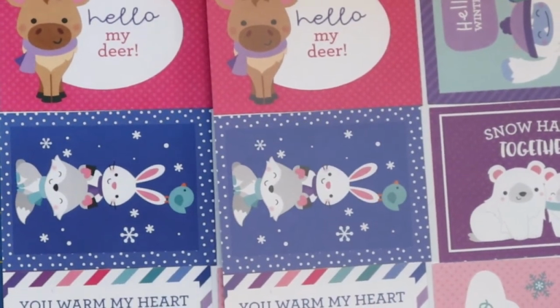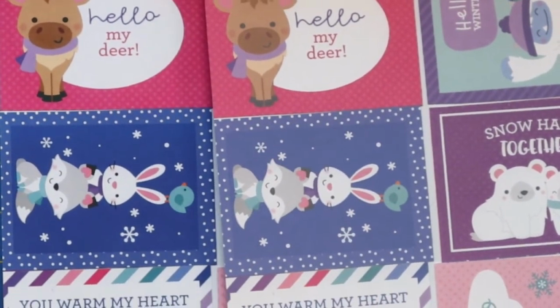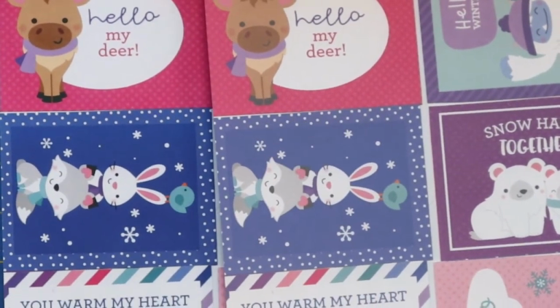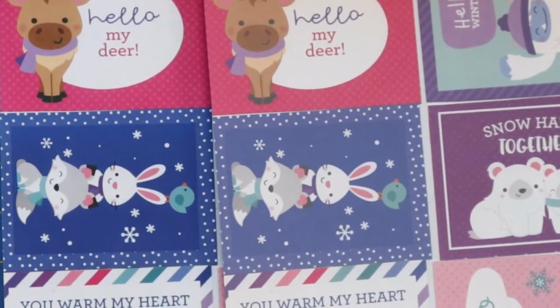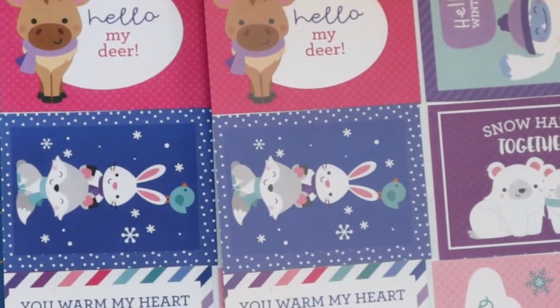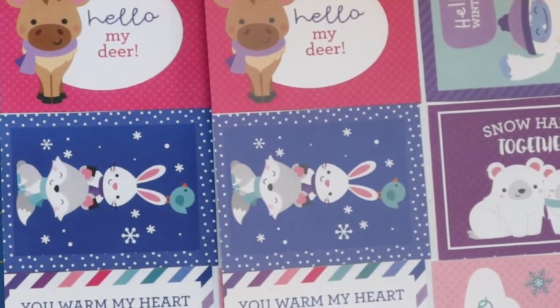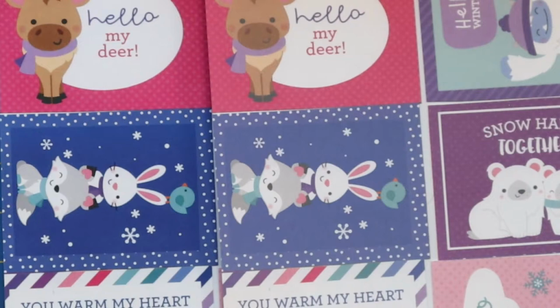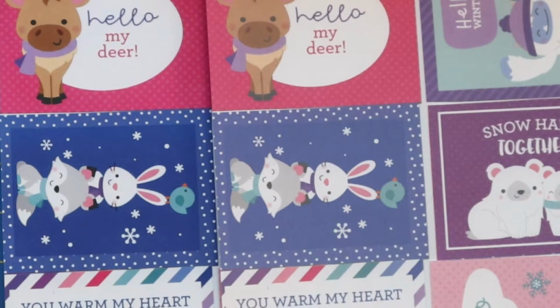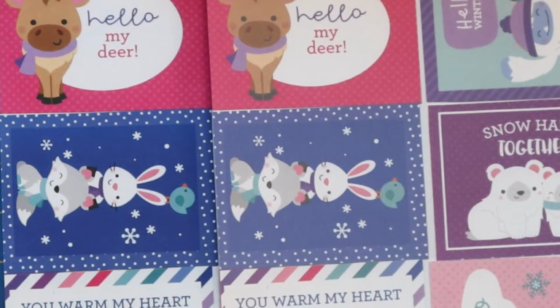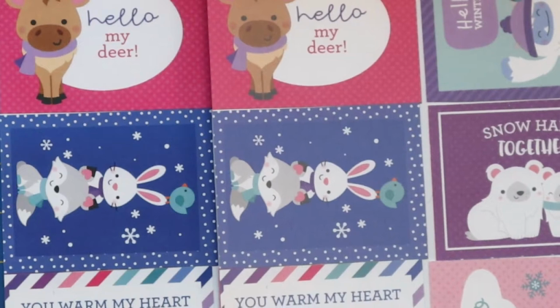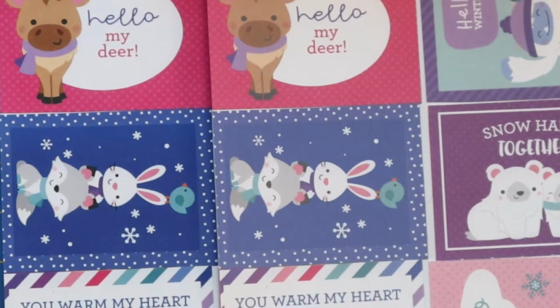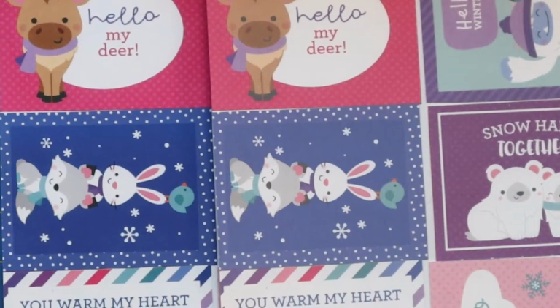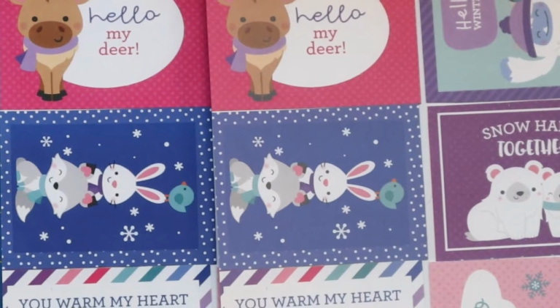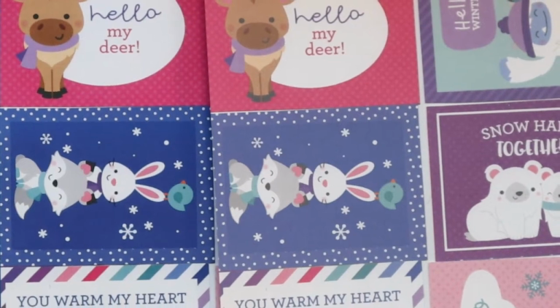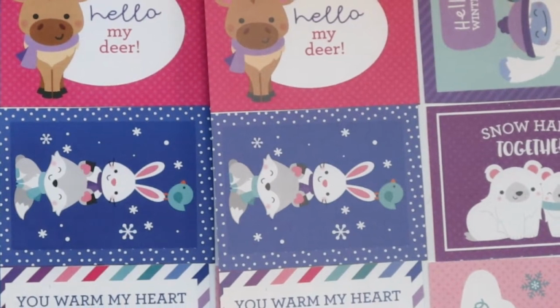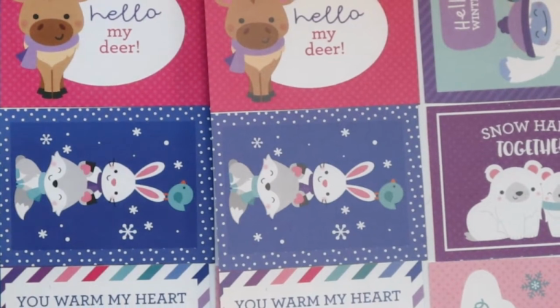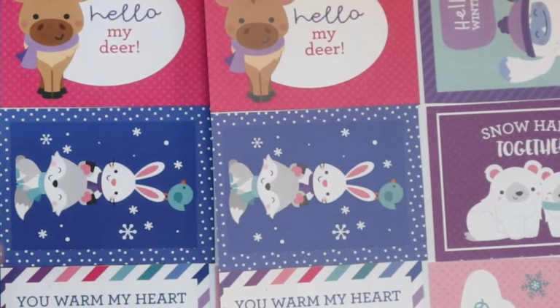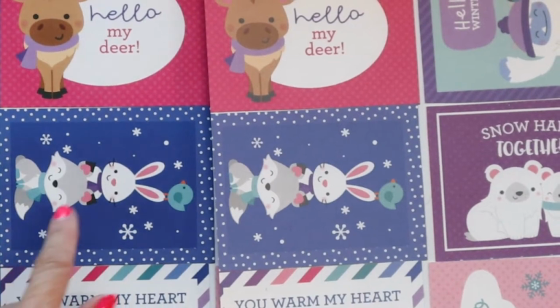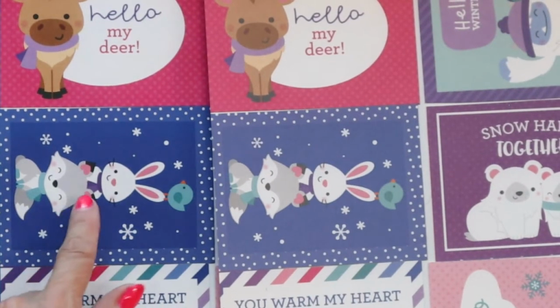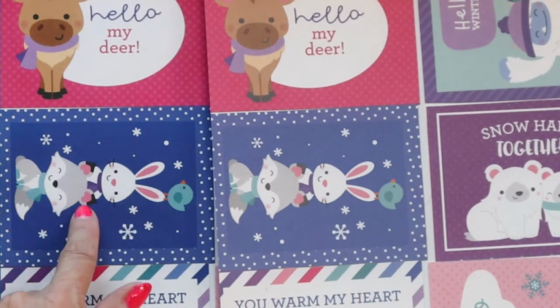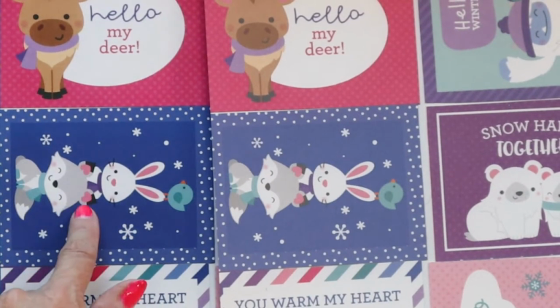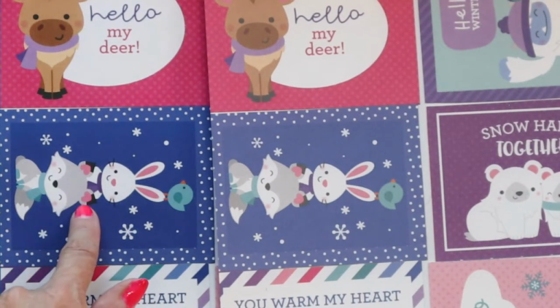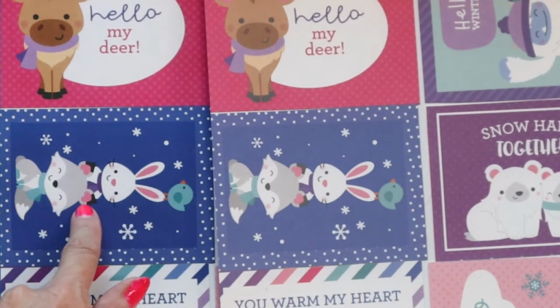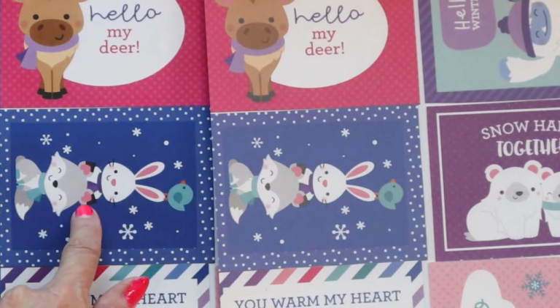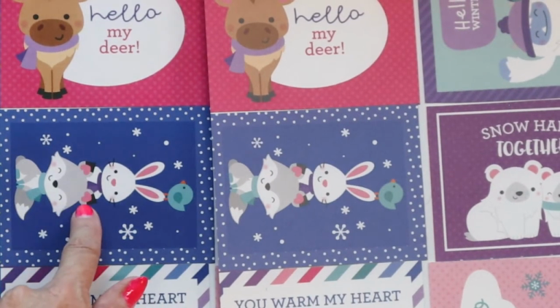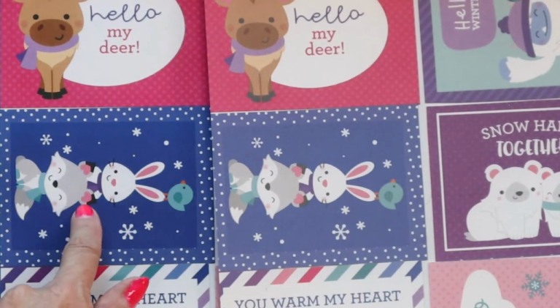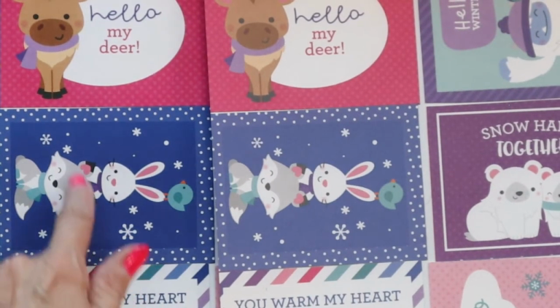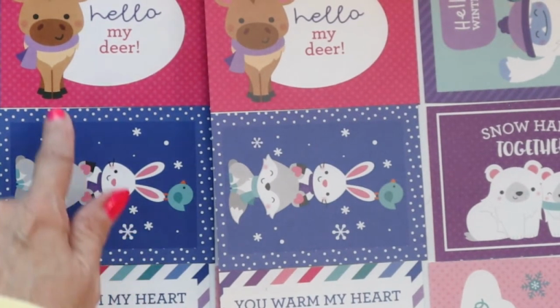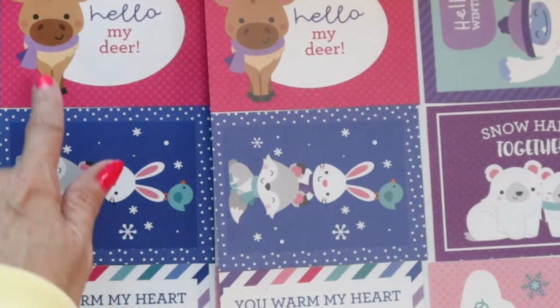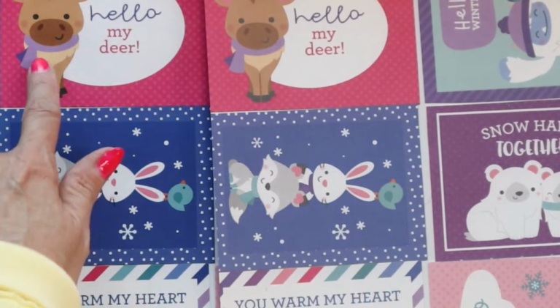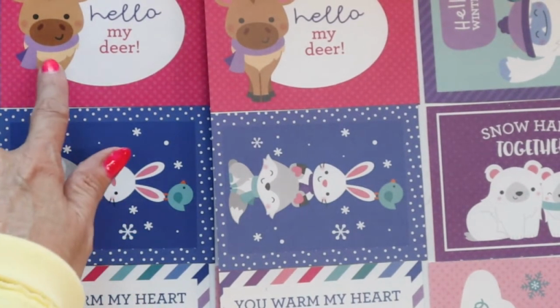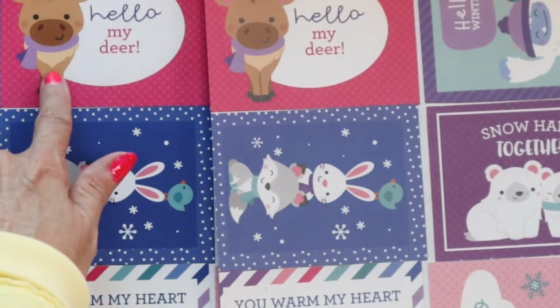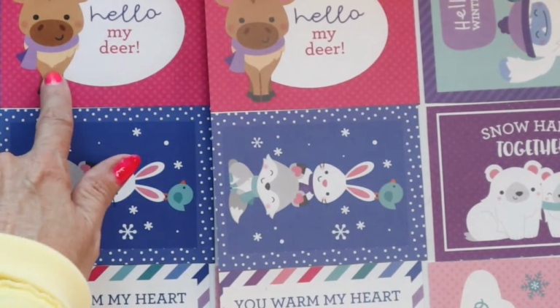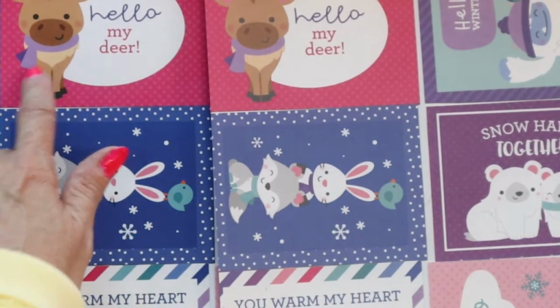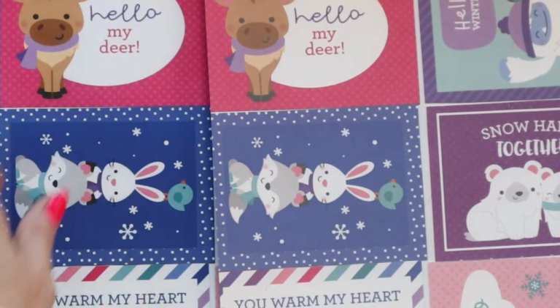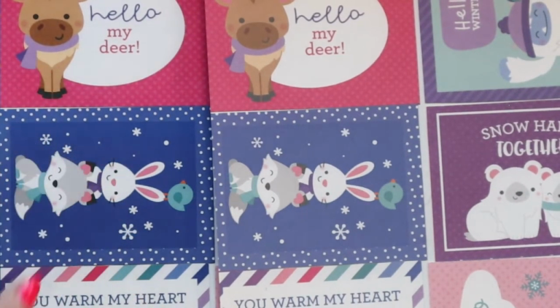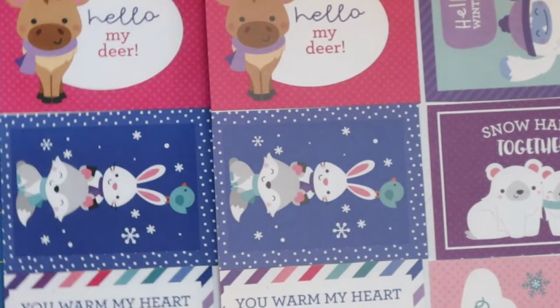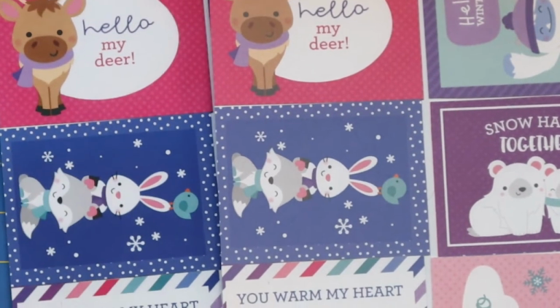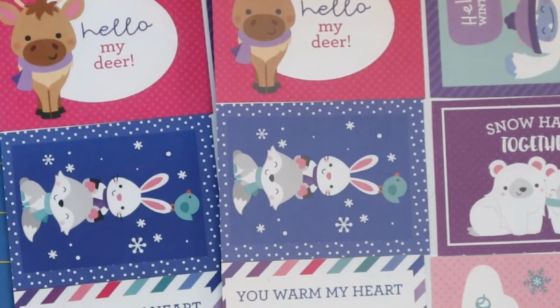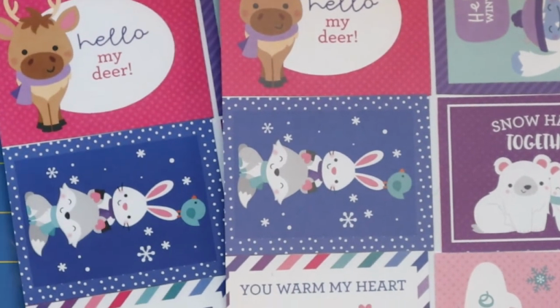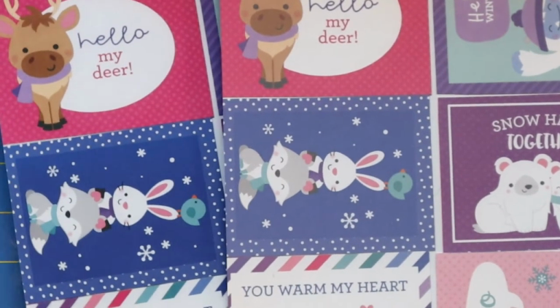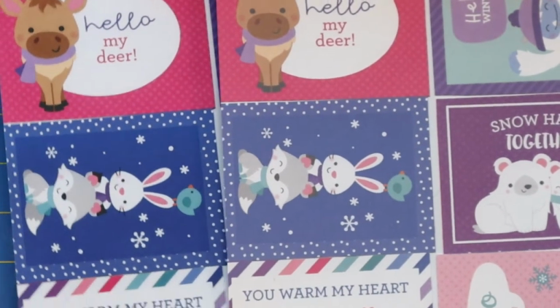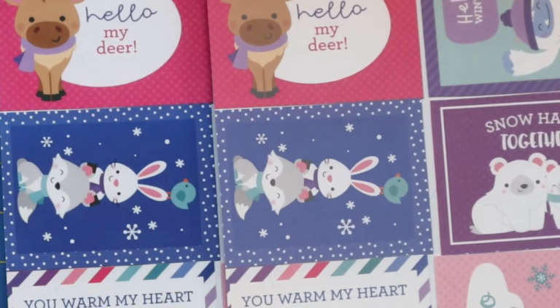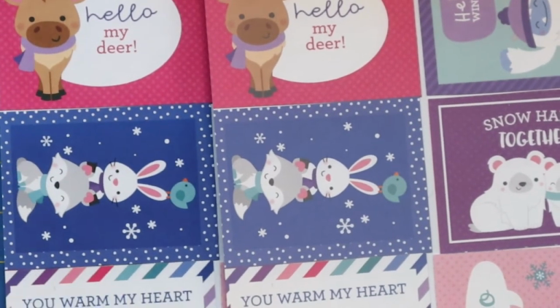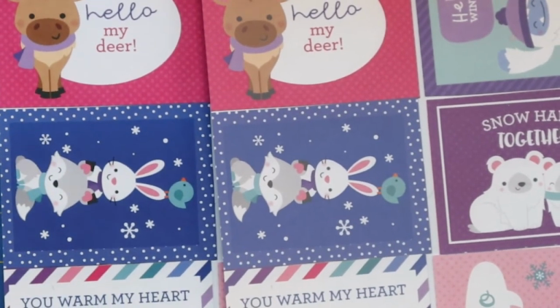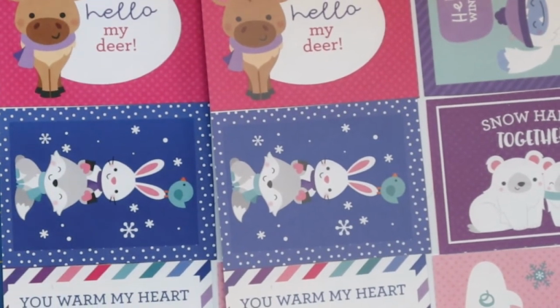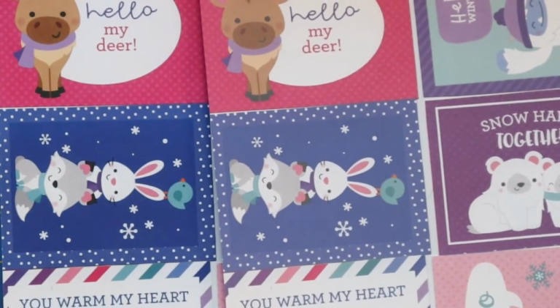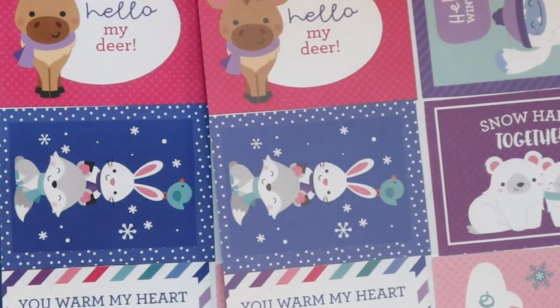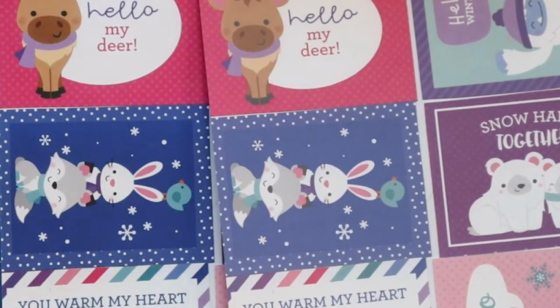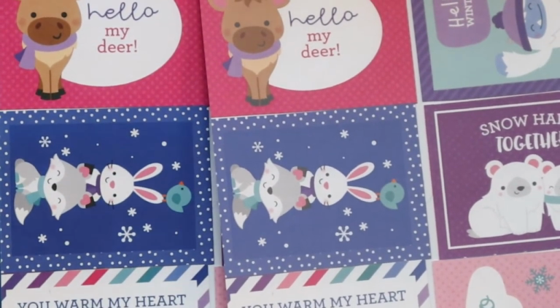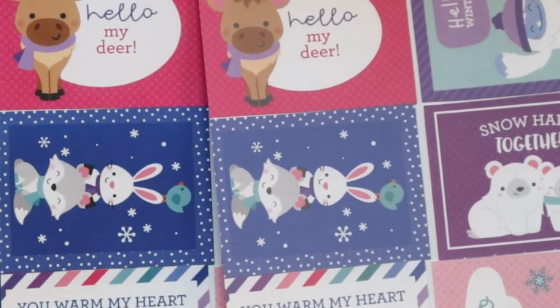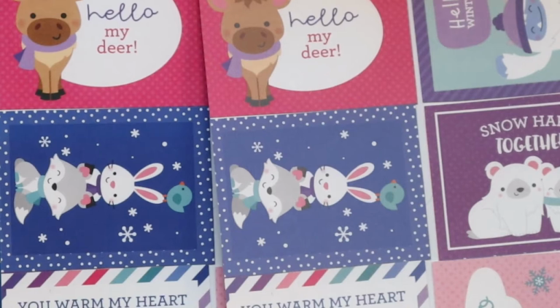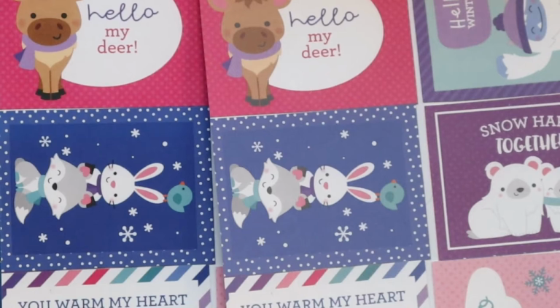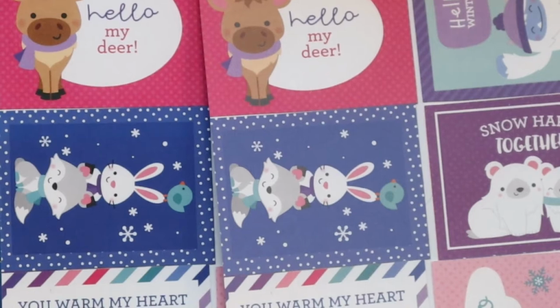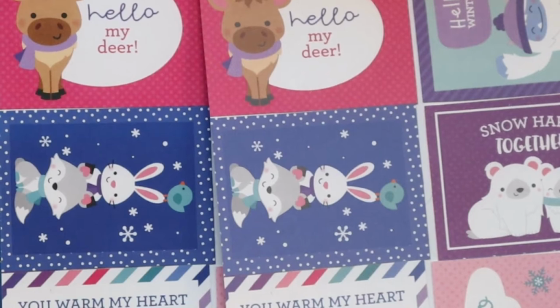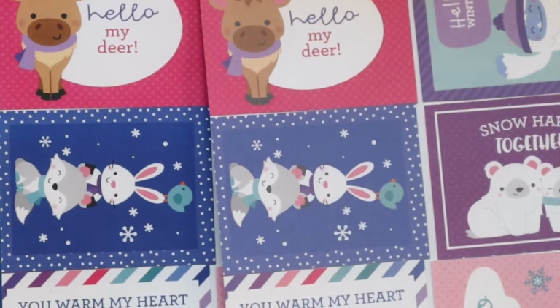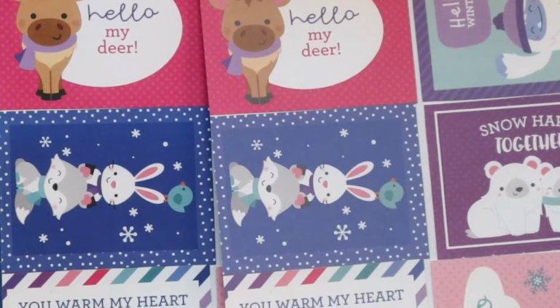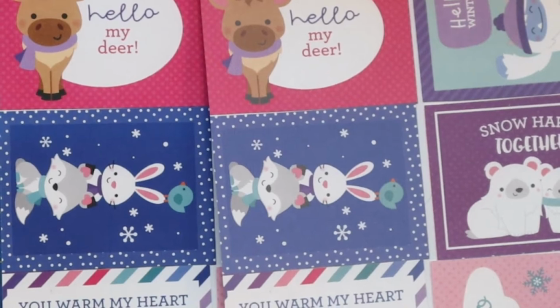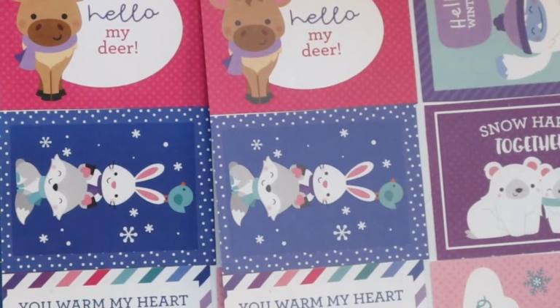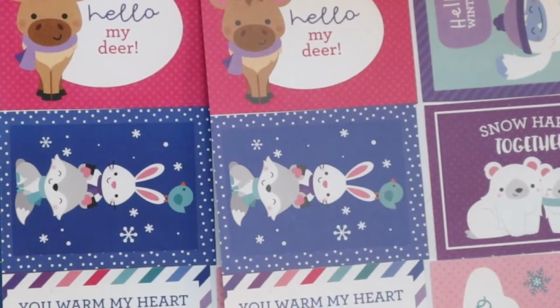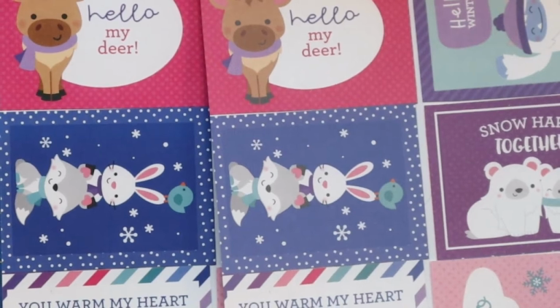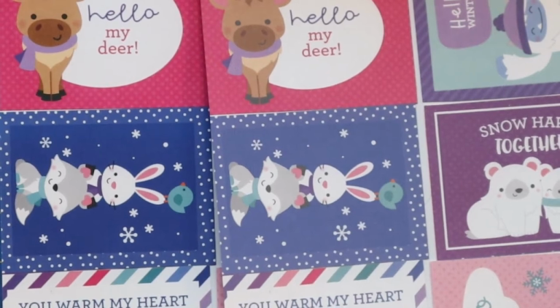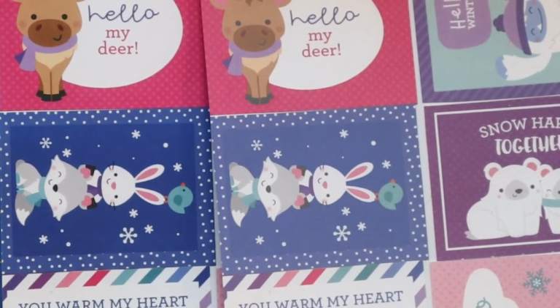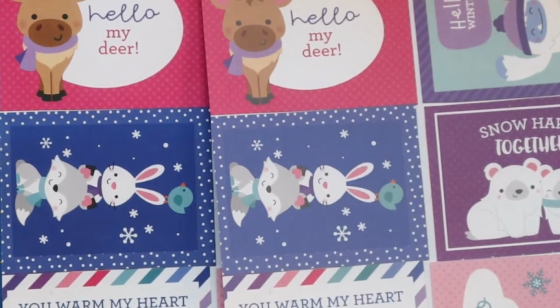Look at the difference — the vibrant blue and the super bright pink. I mean, that's a game changer, if you ask me.